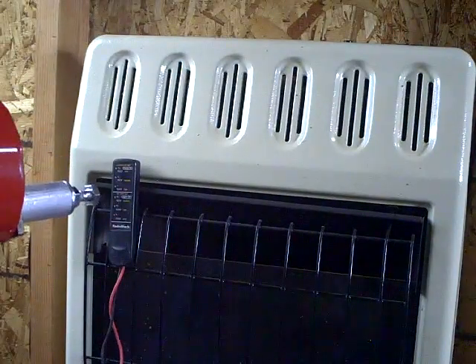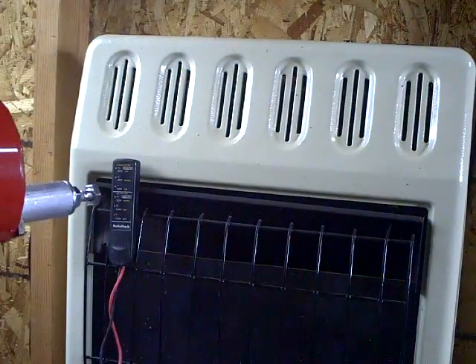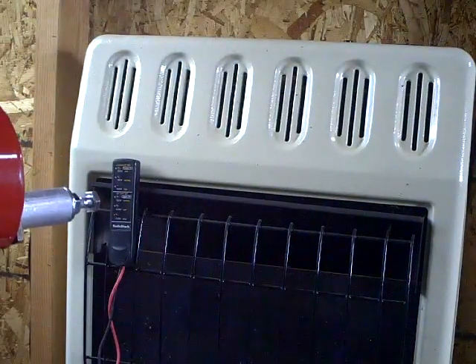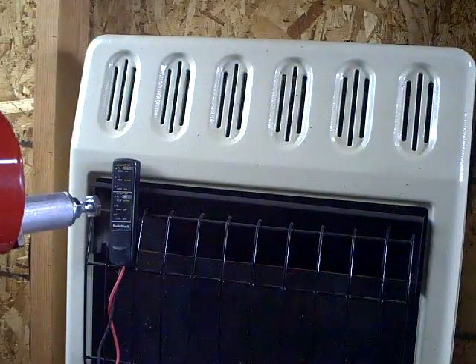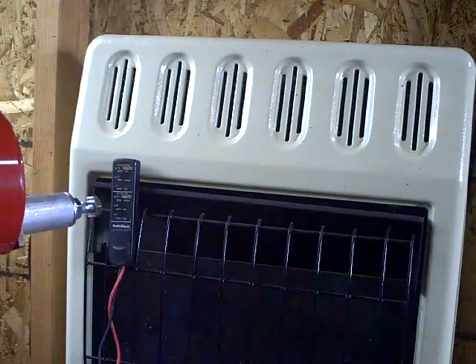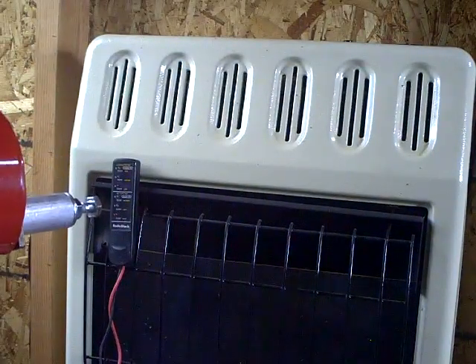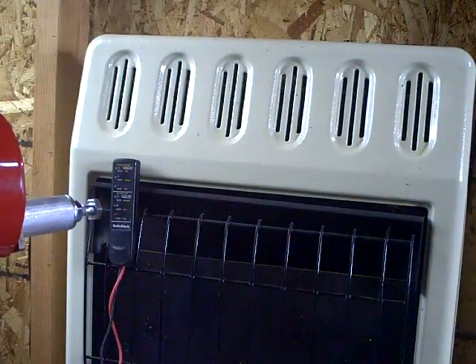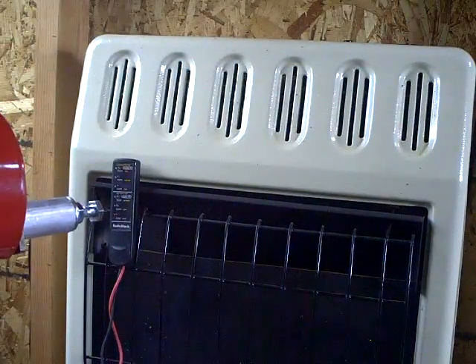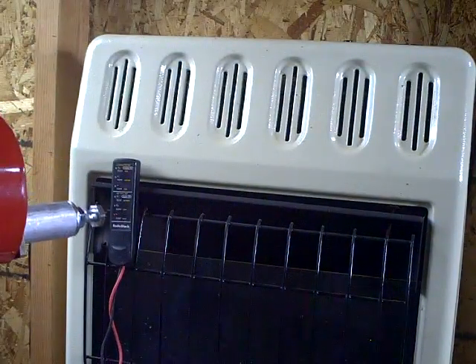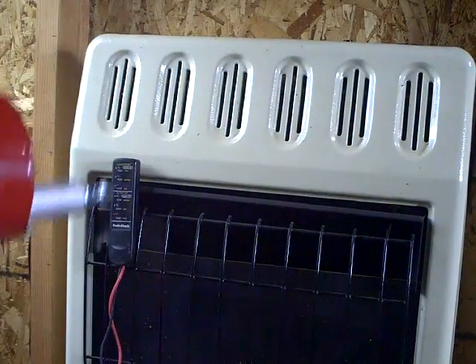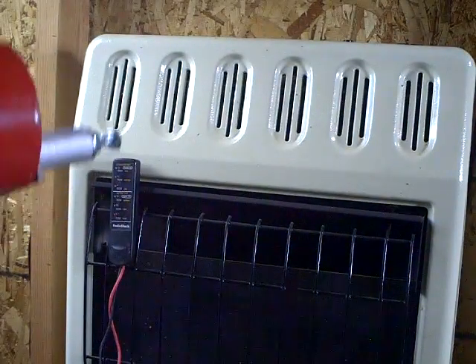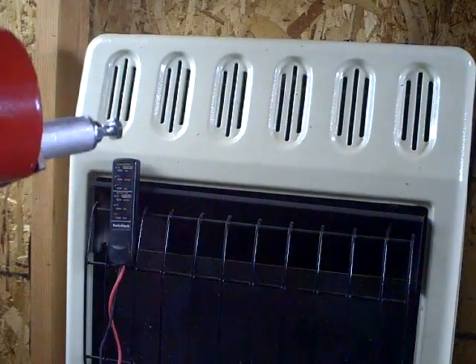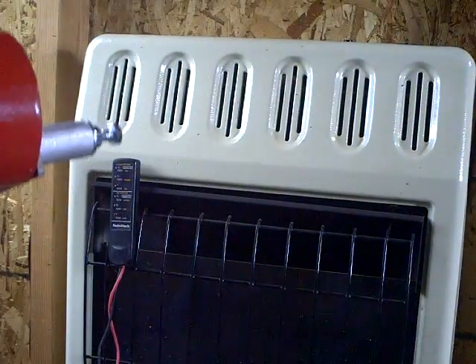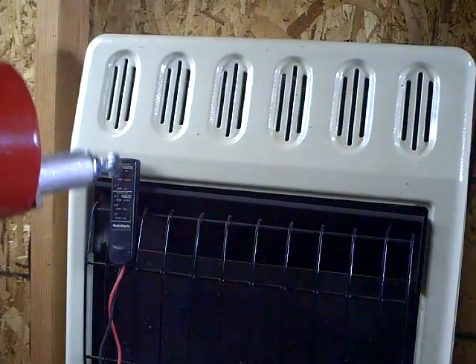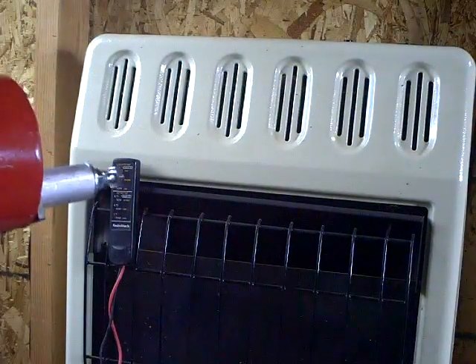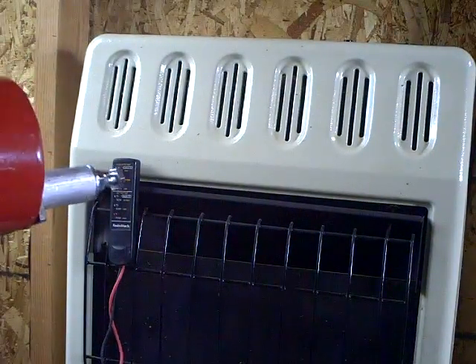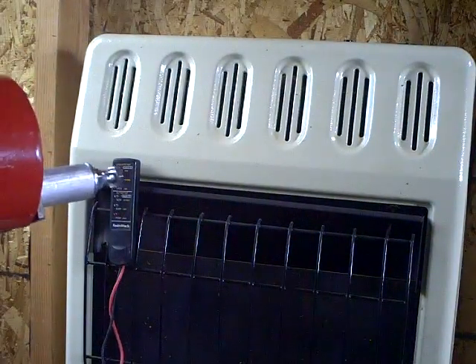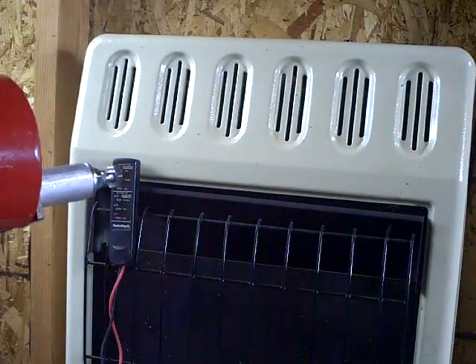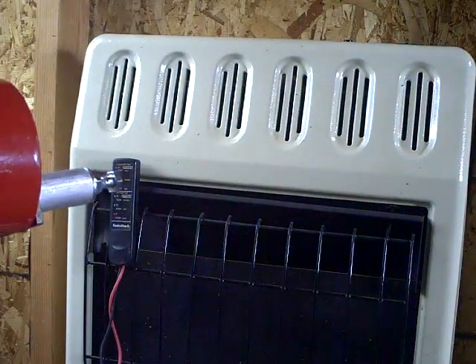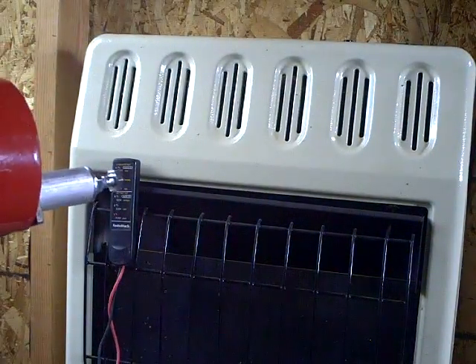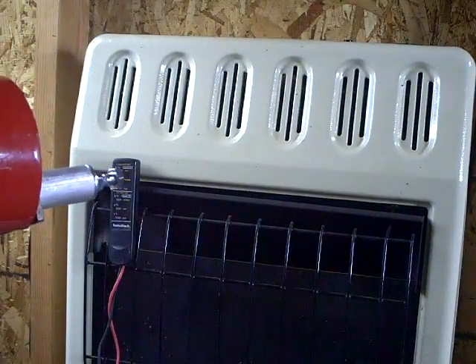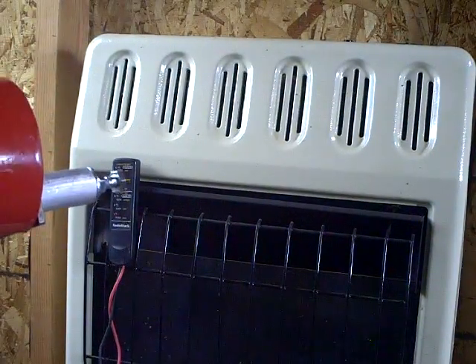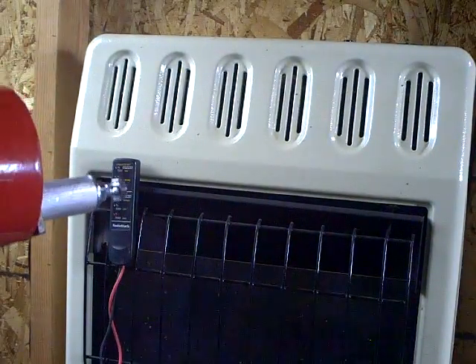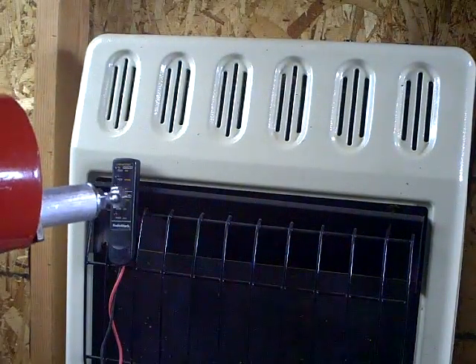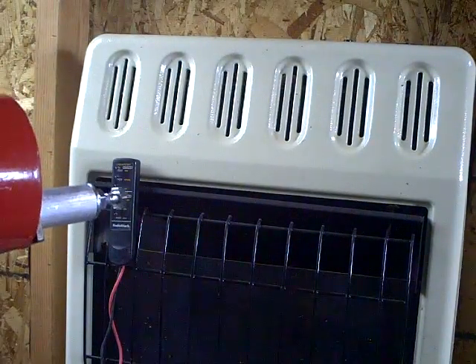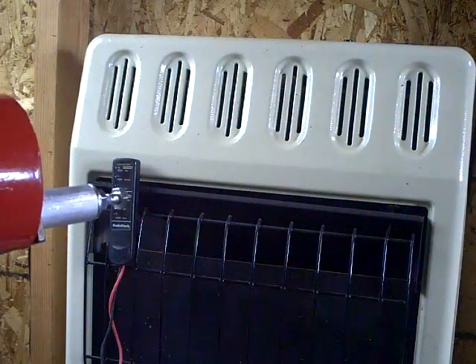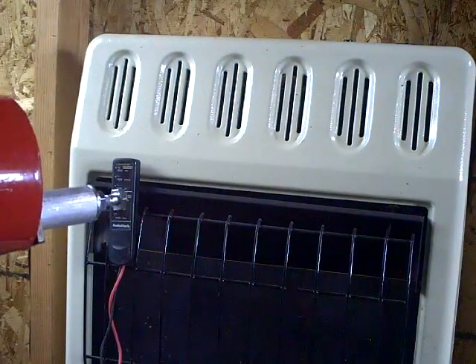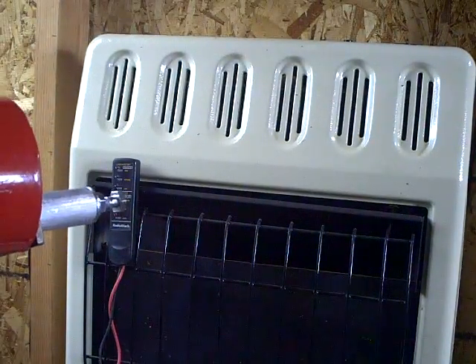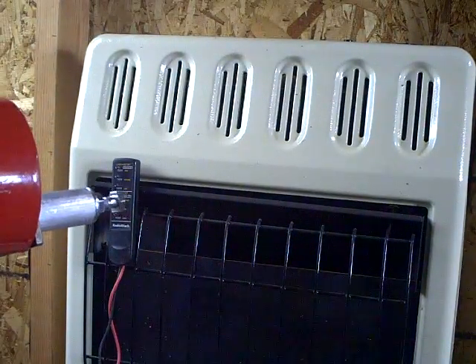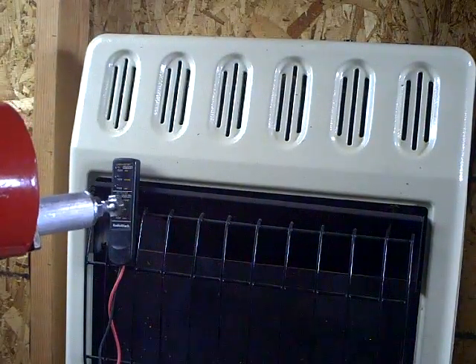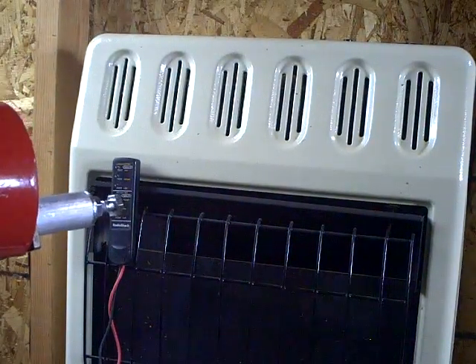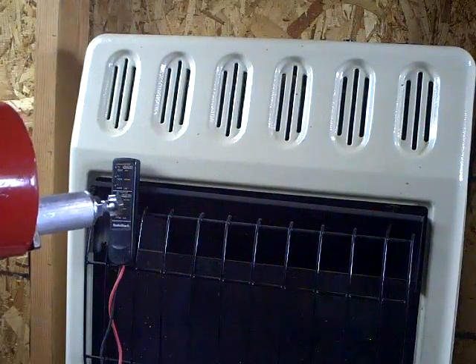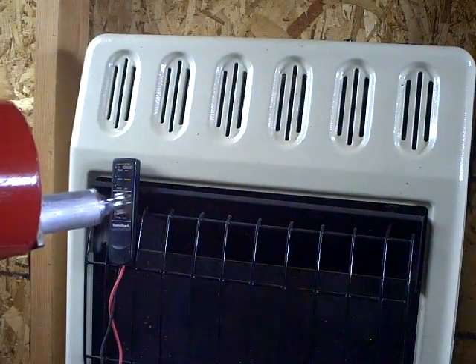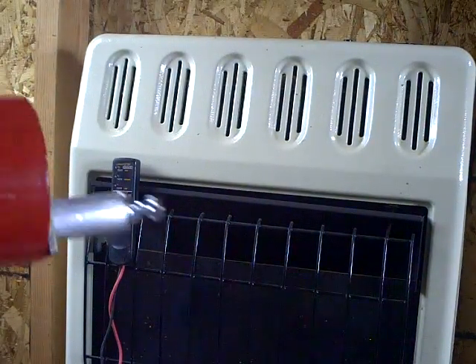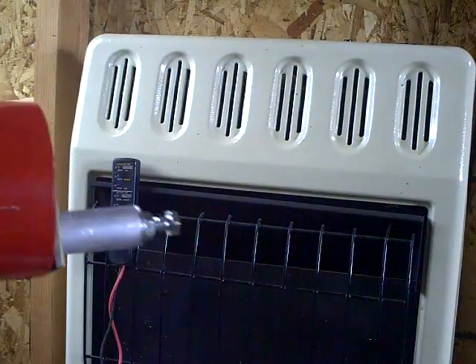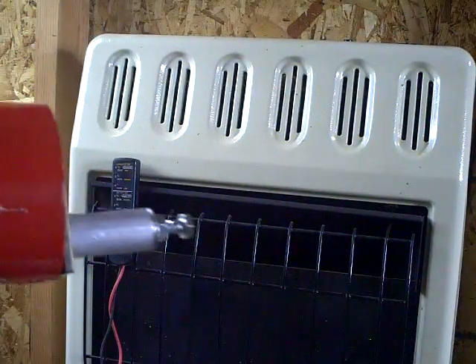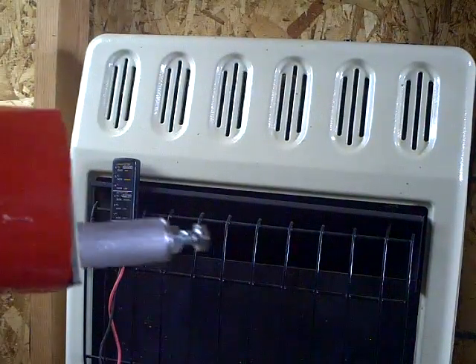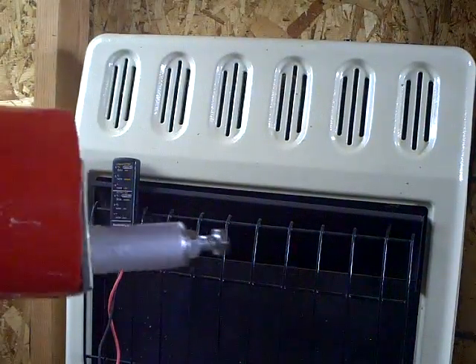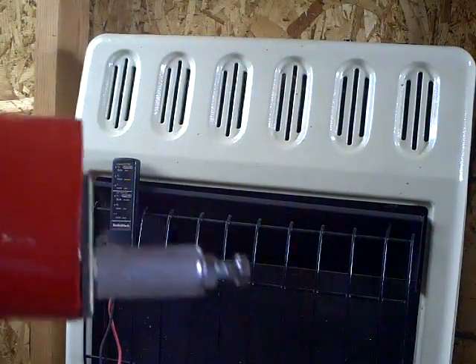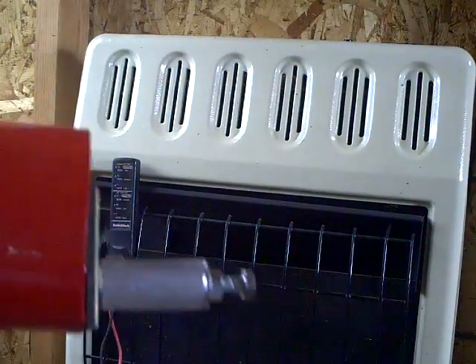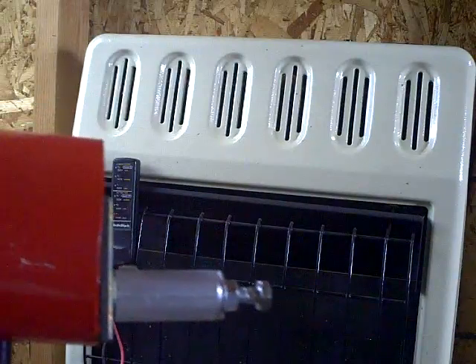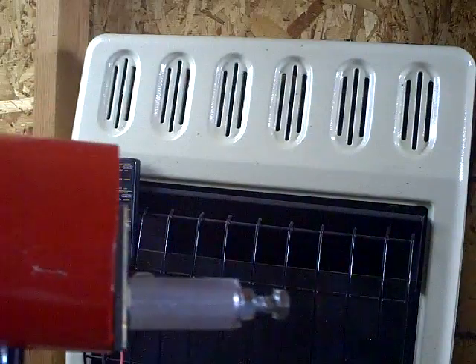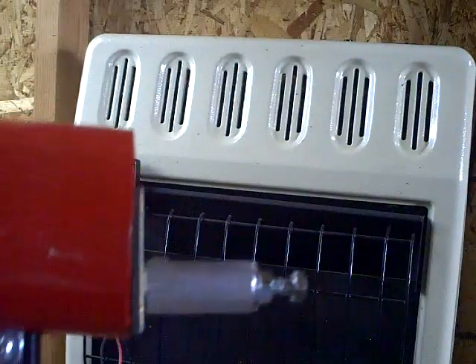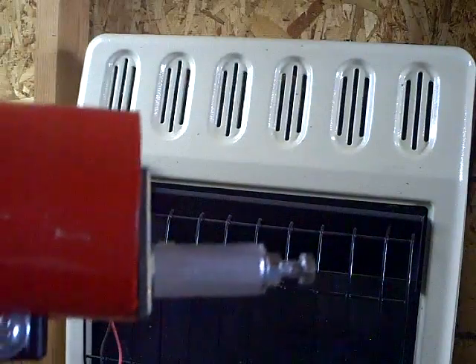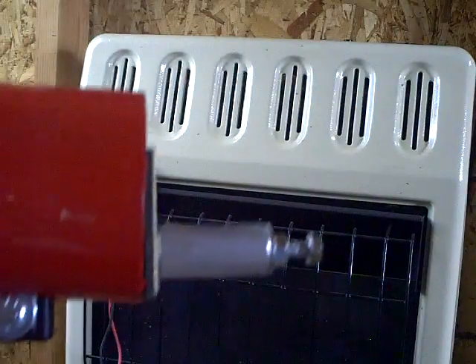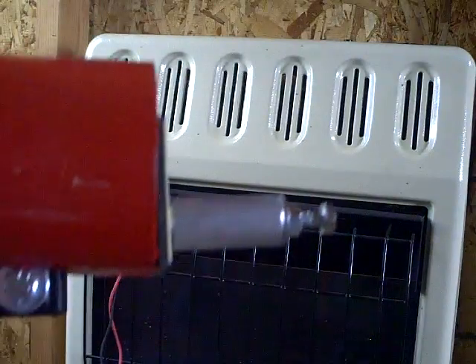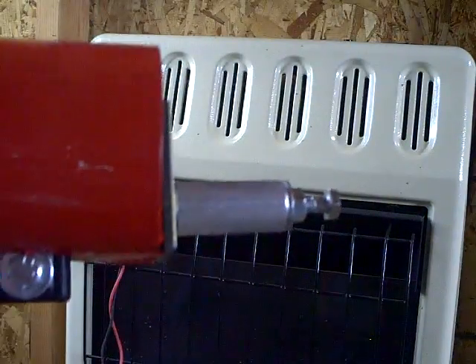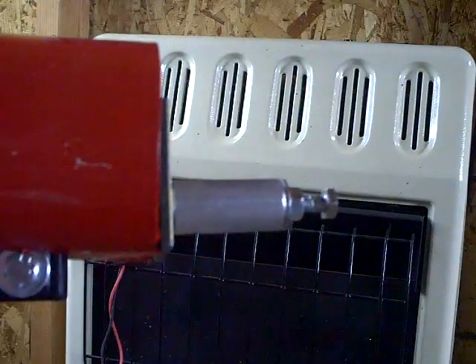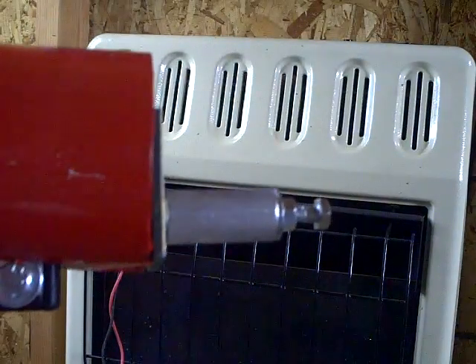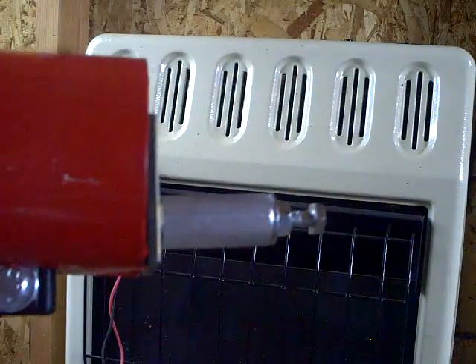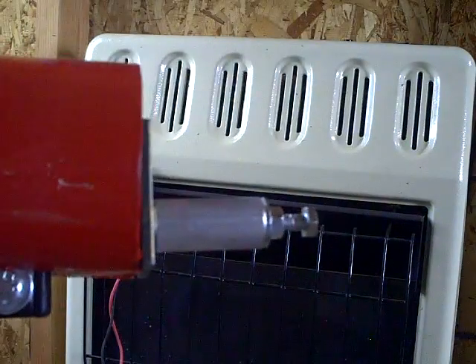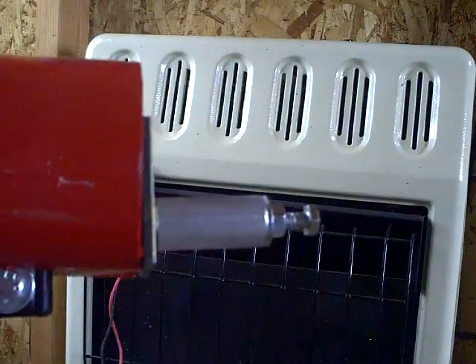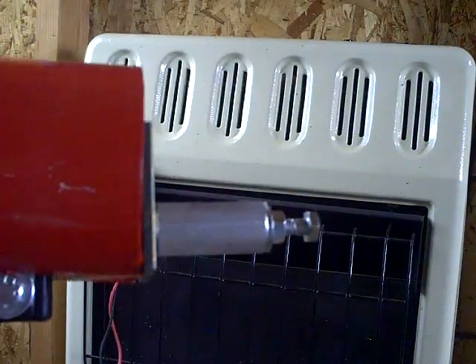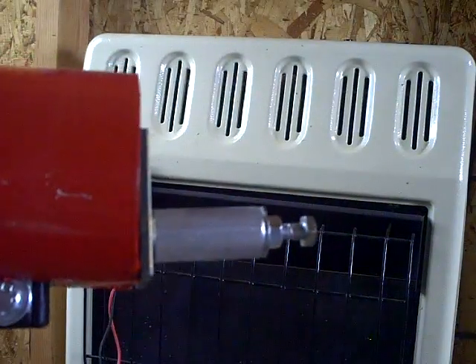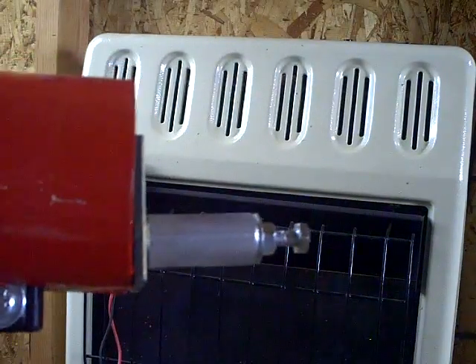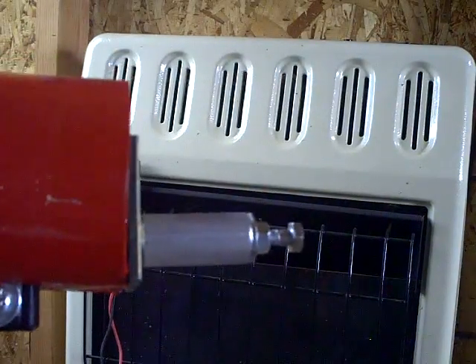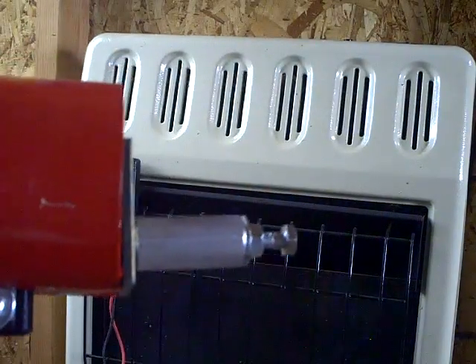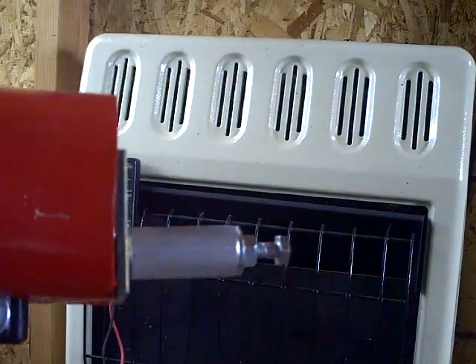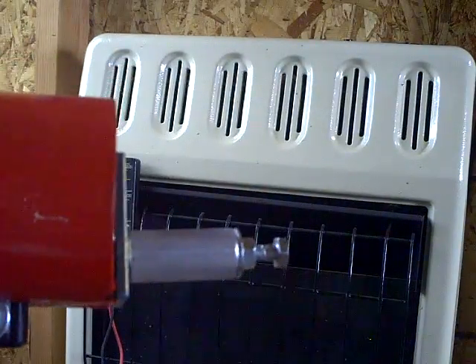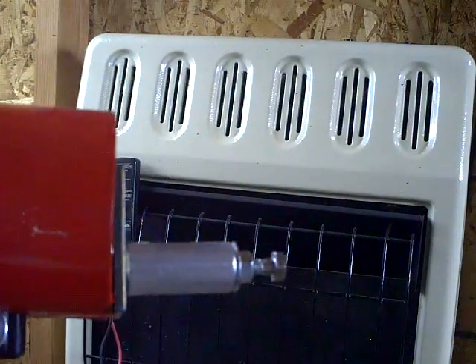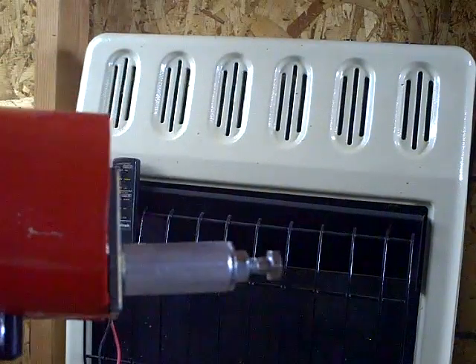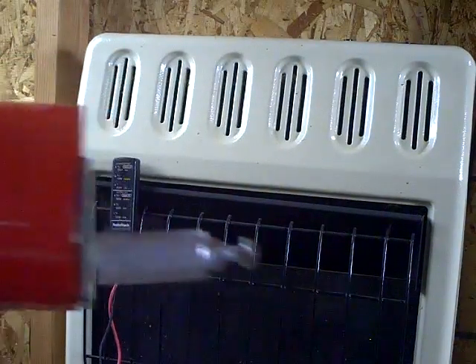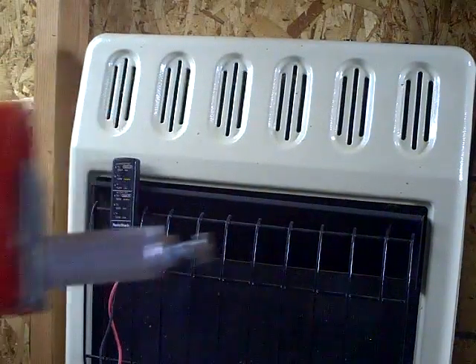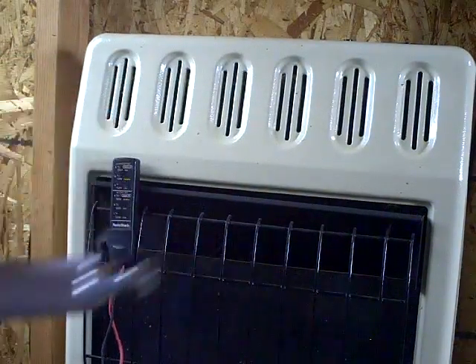If that lights up over there, then I'm getting power. If it lights up all the way, then I'm getting at least 15 volts out of this thing, and that's pretty doggone good for a little motor. So let's see what this thing will do.